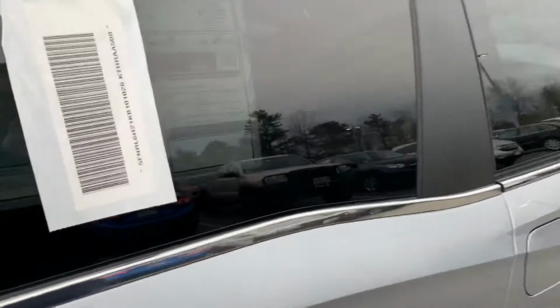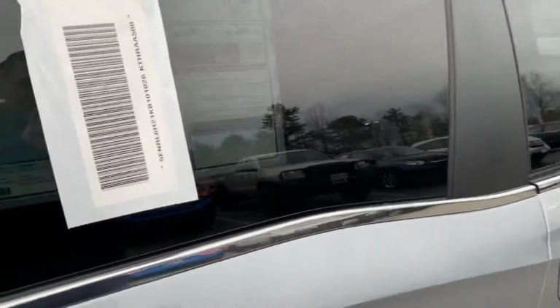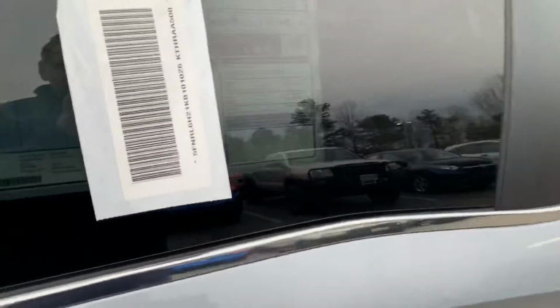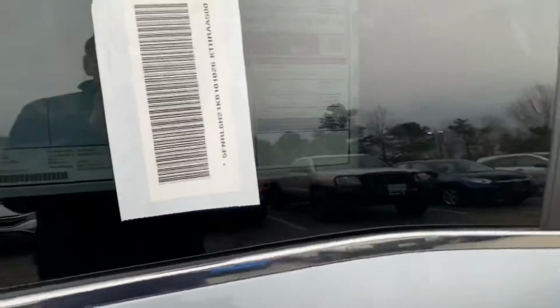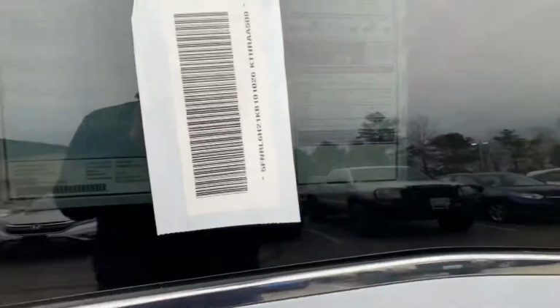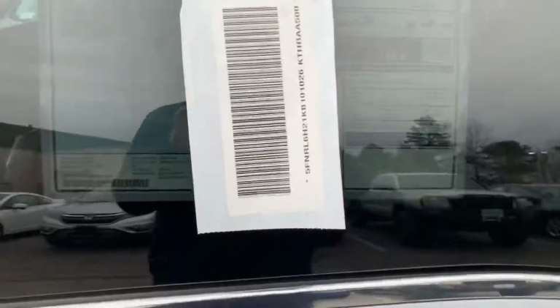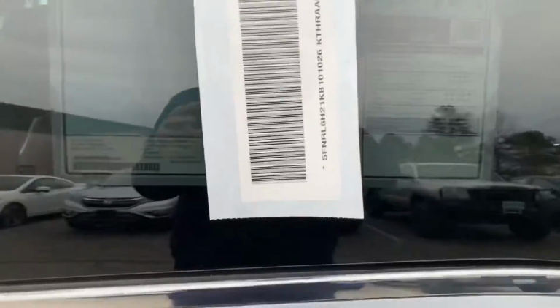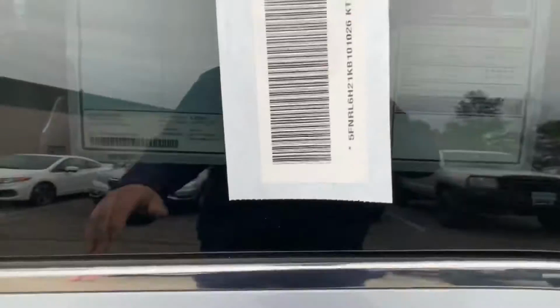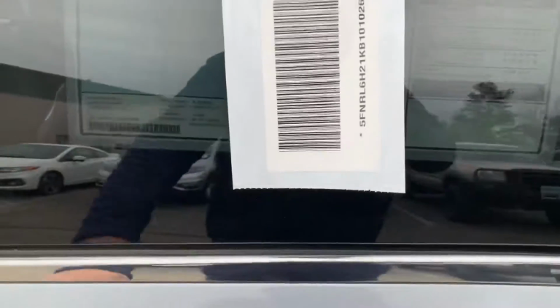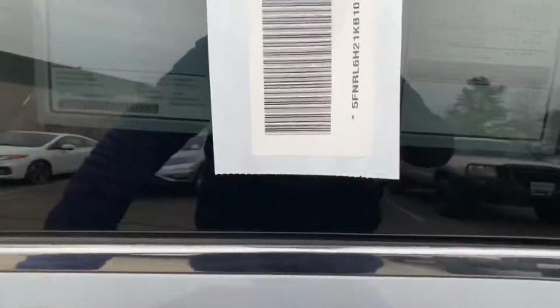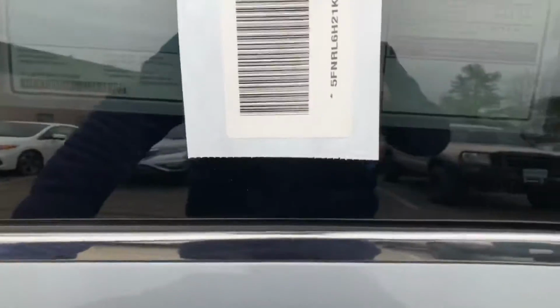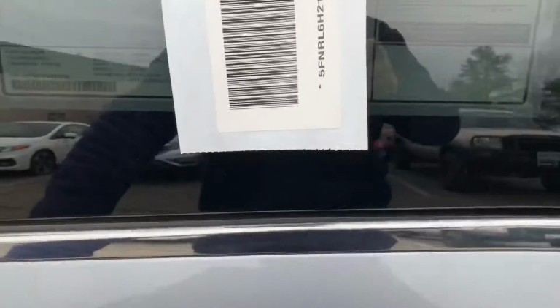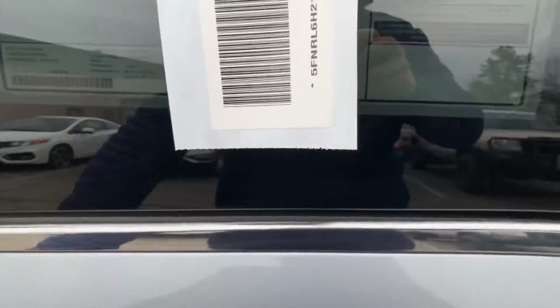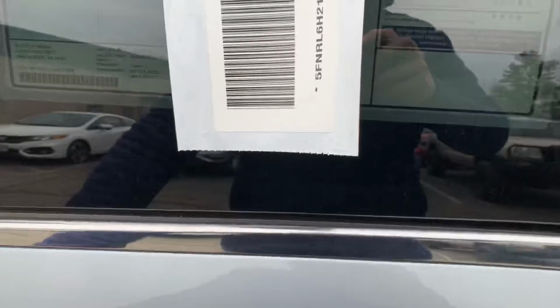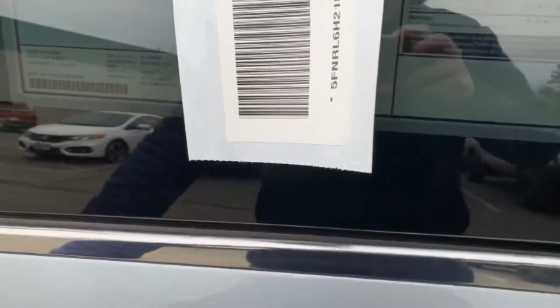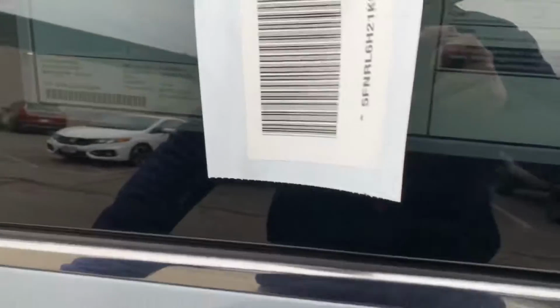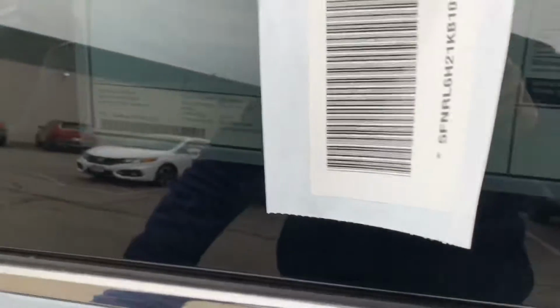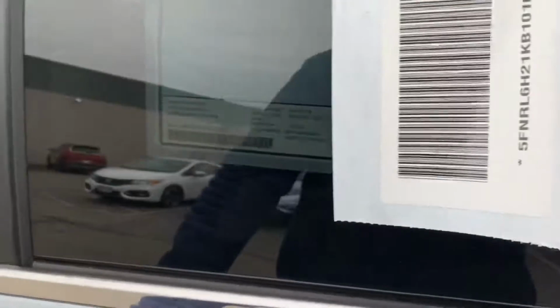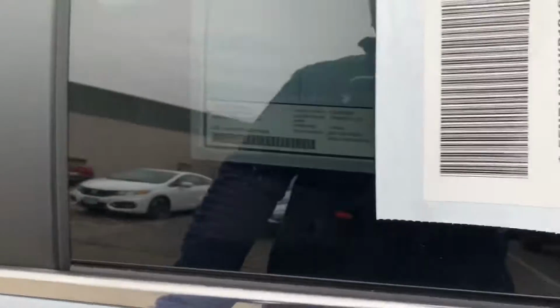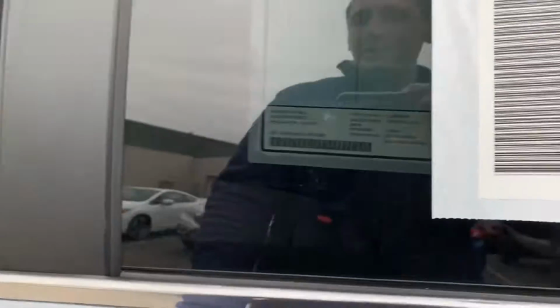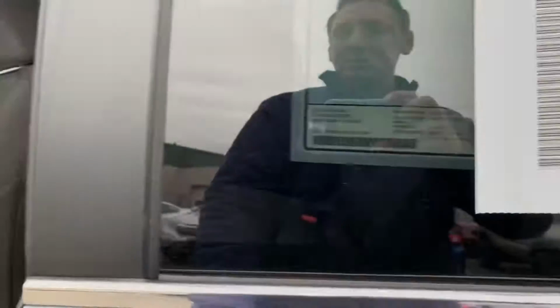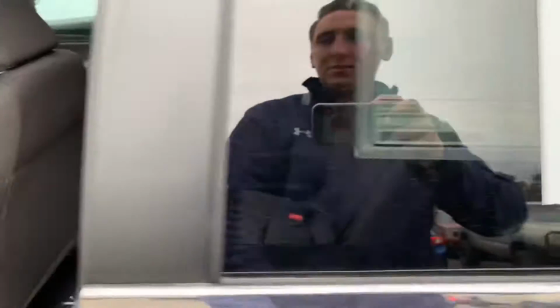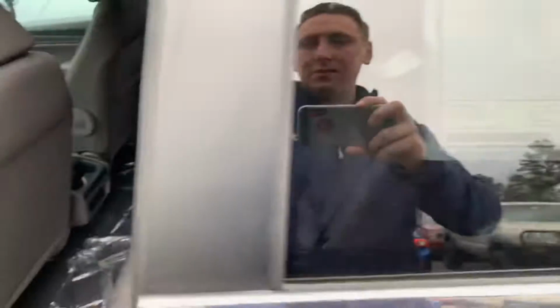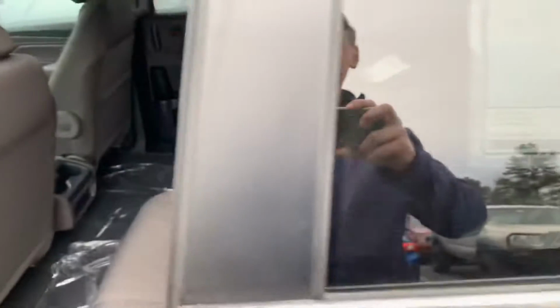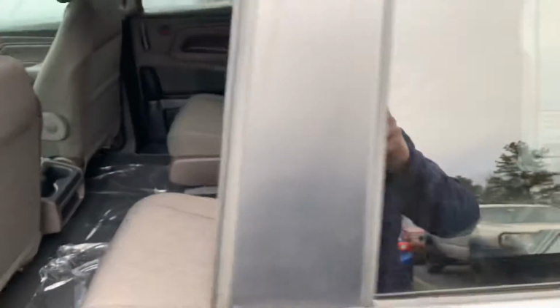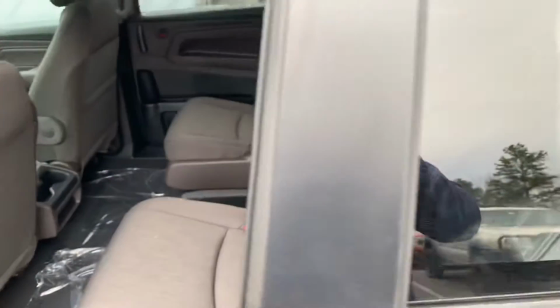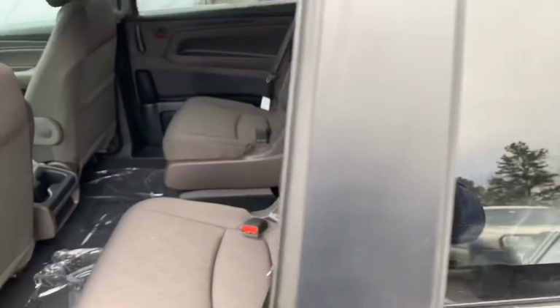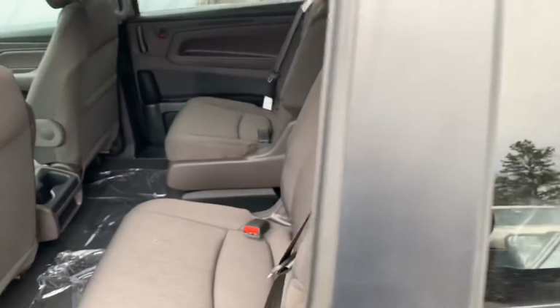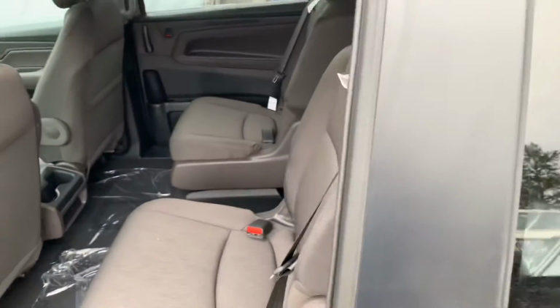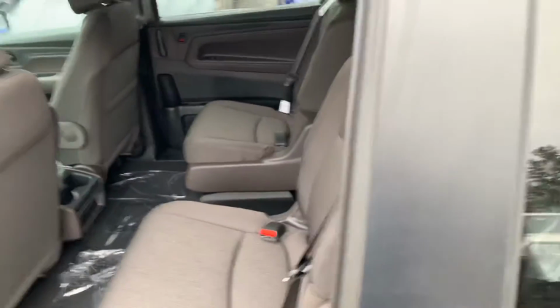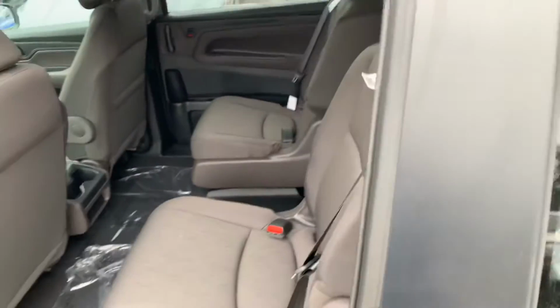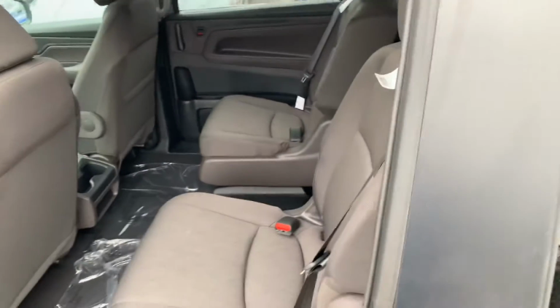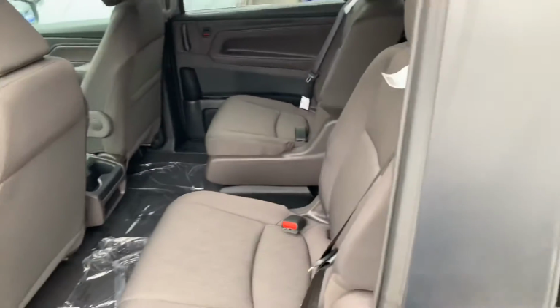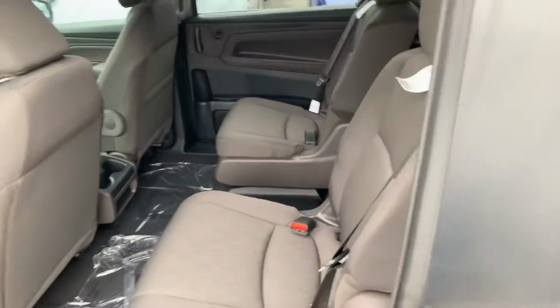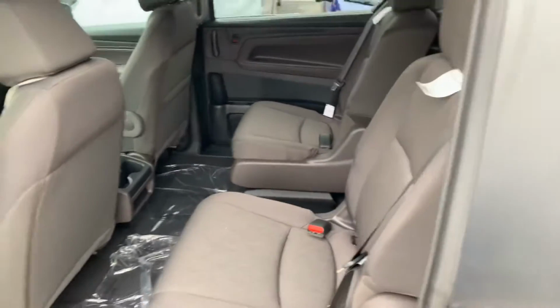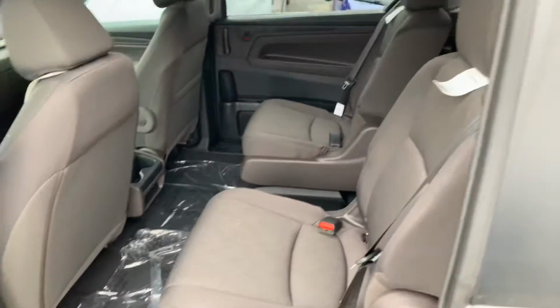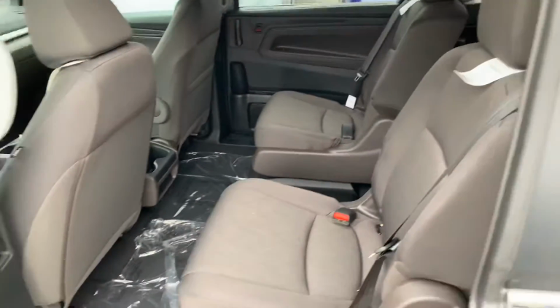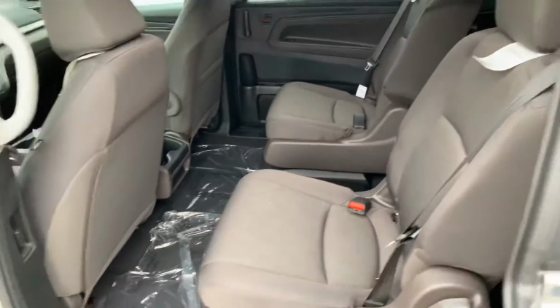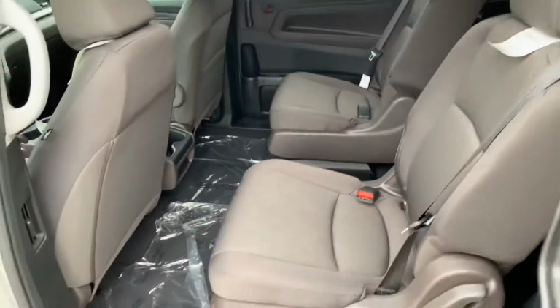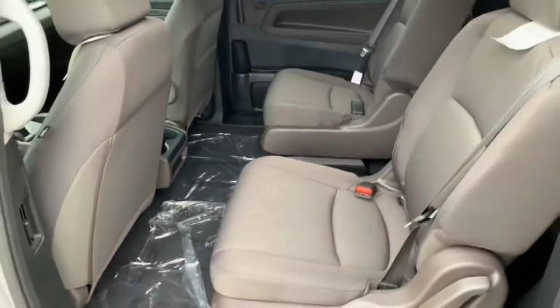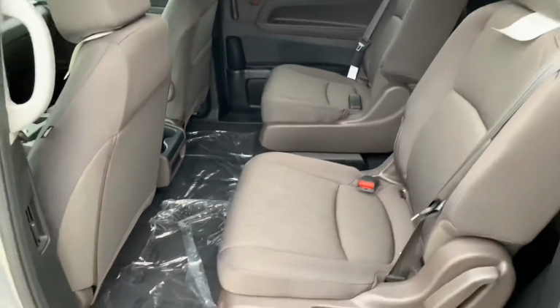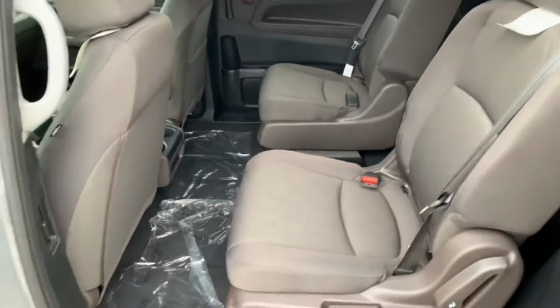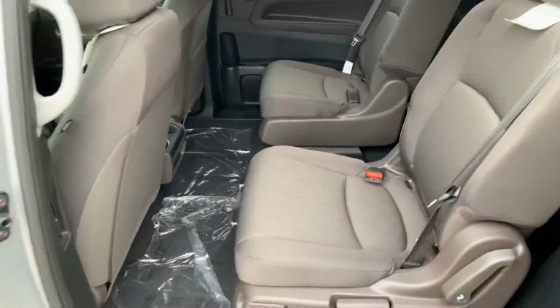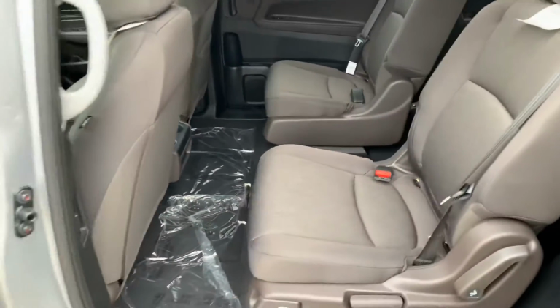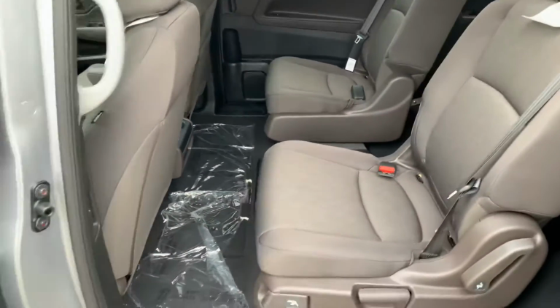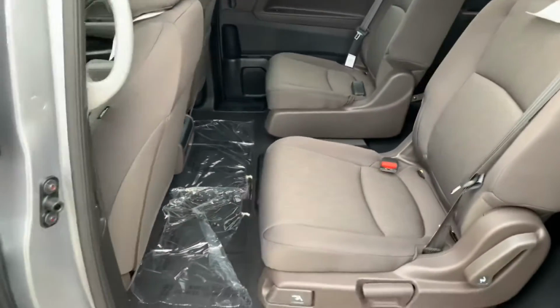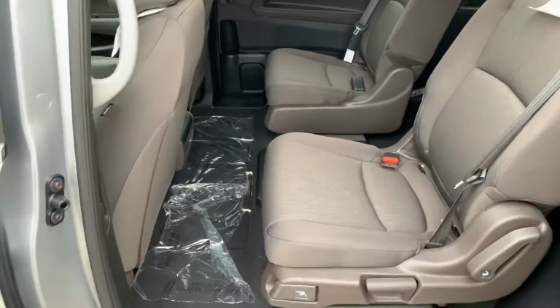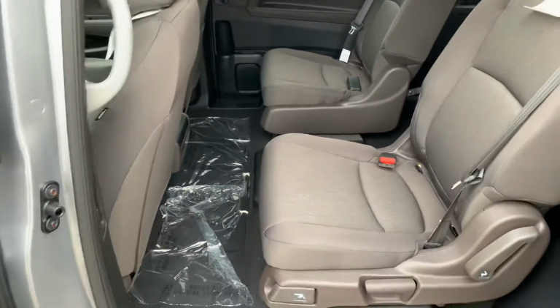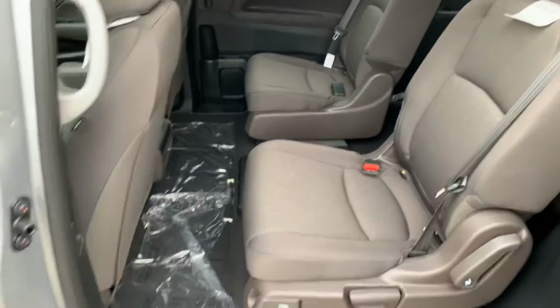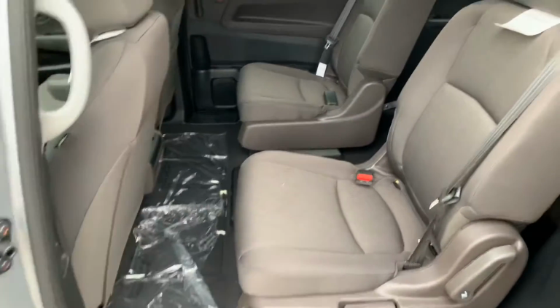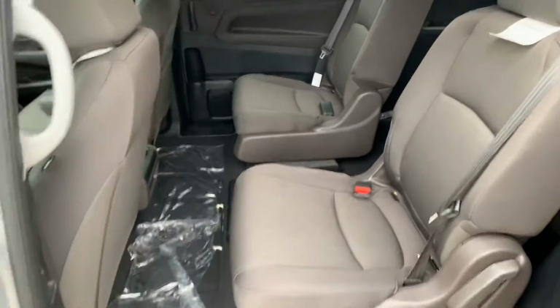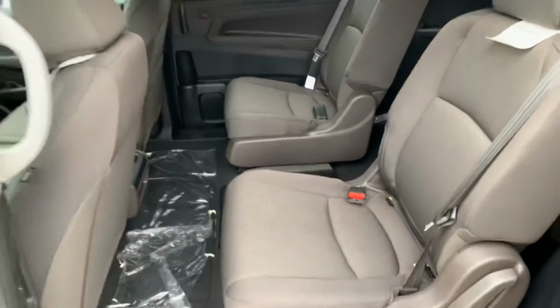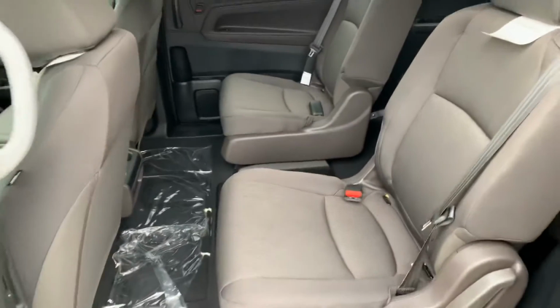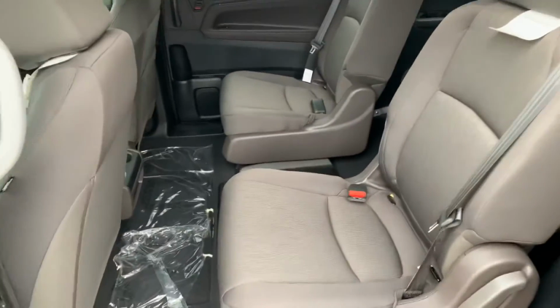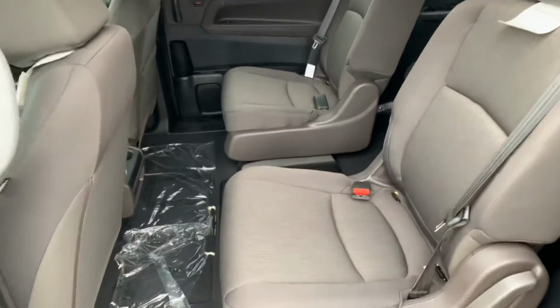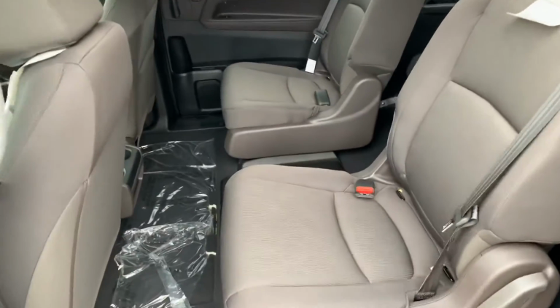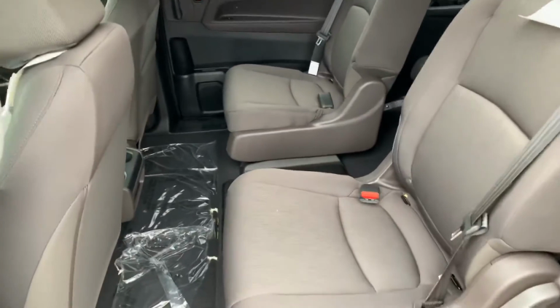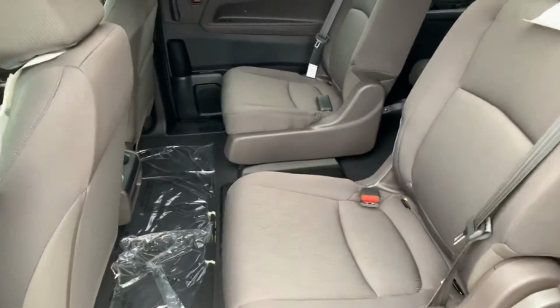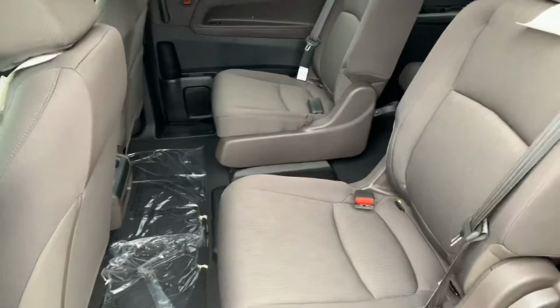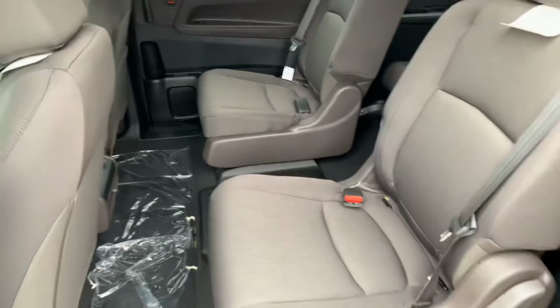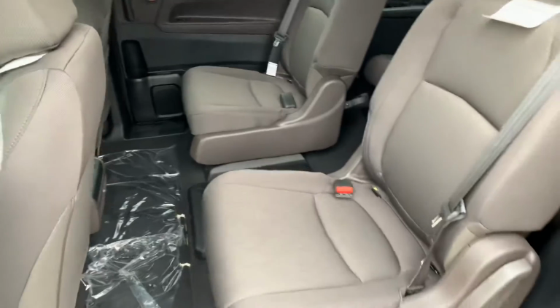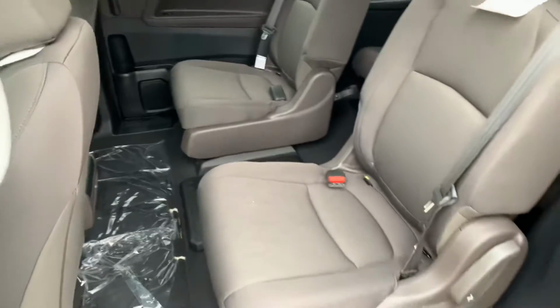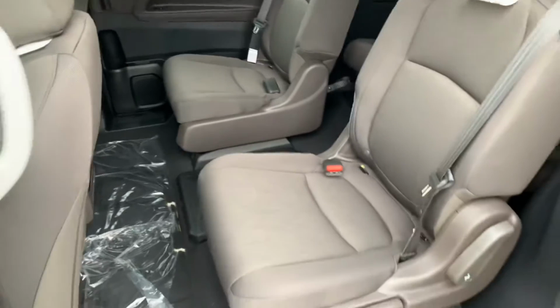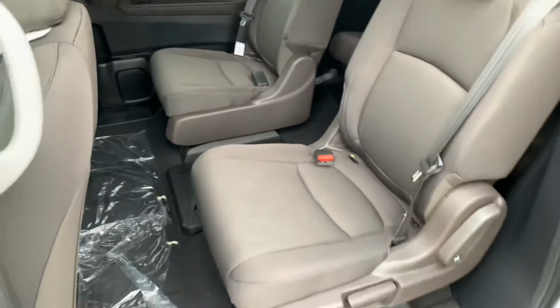Let's take a look into the rear passenger seats. As you can see, there's an abundant amount of space here.